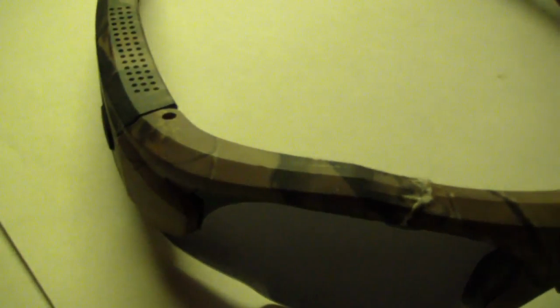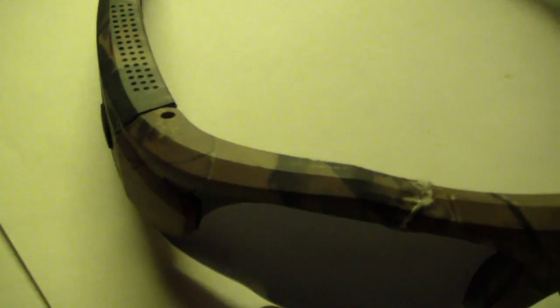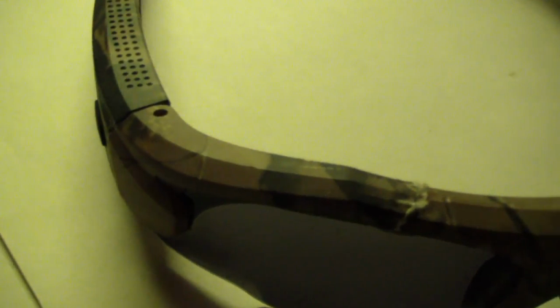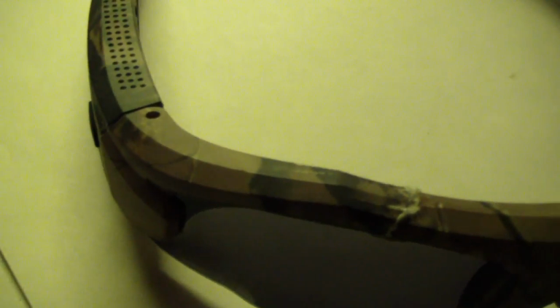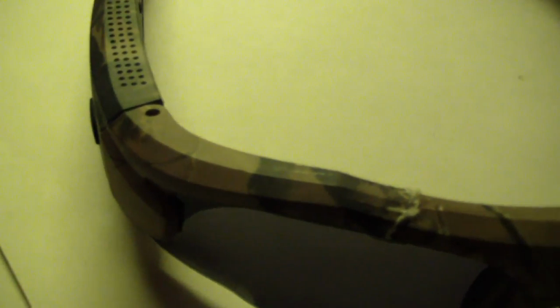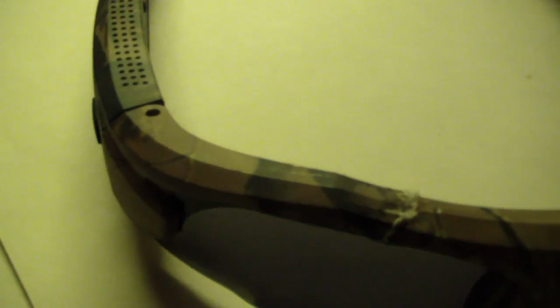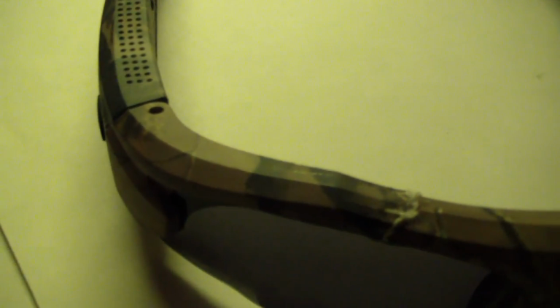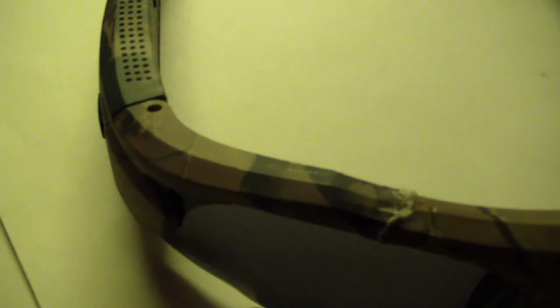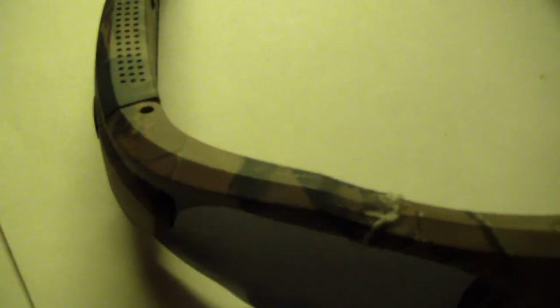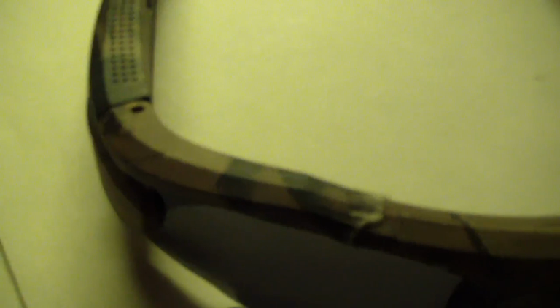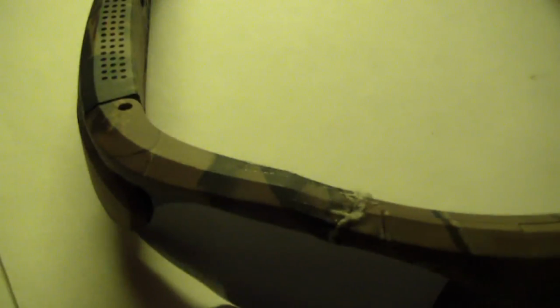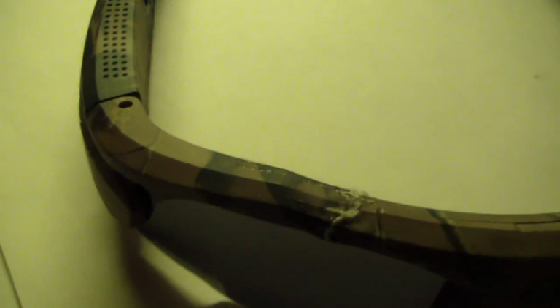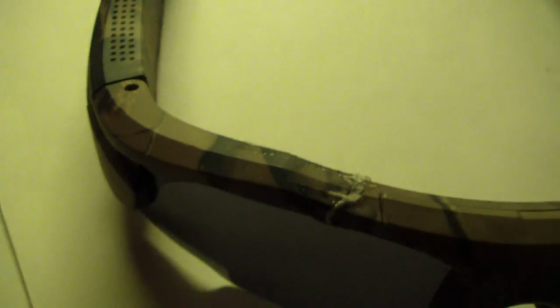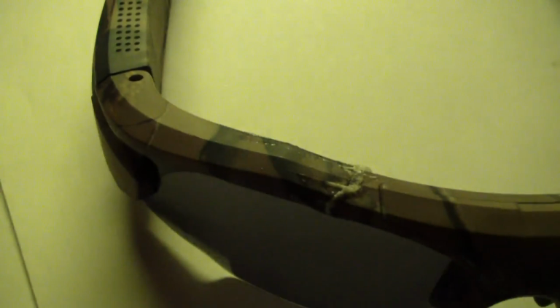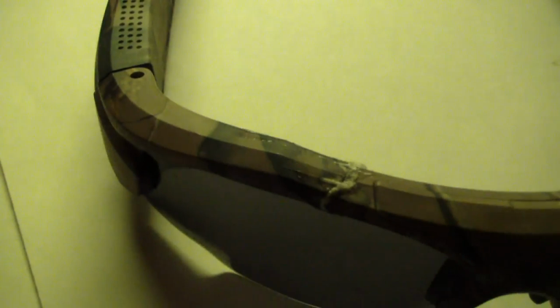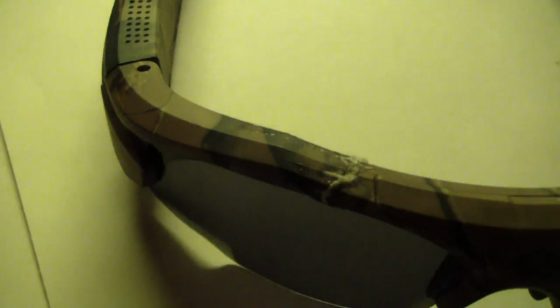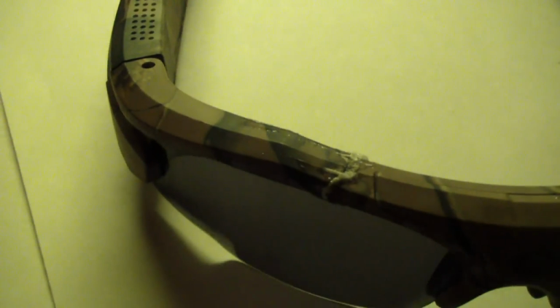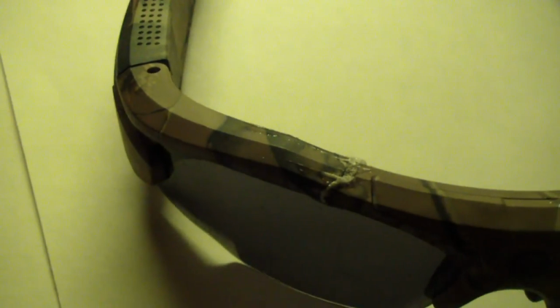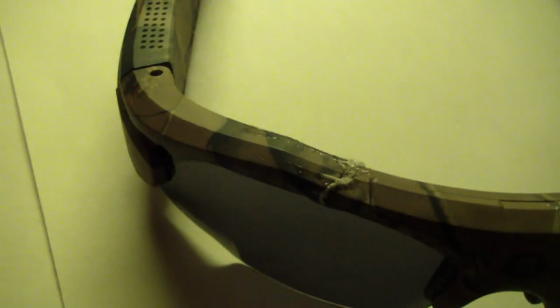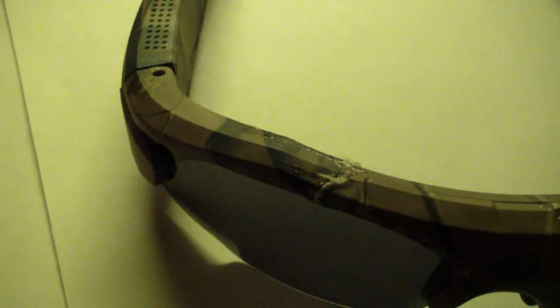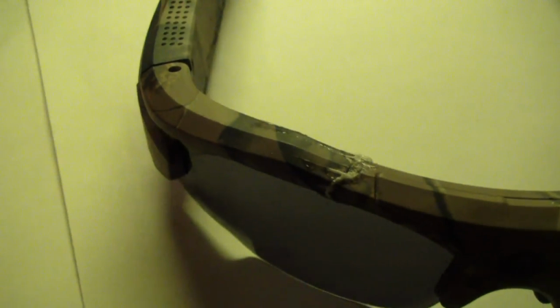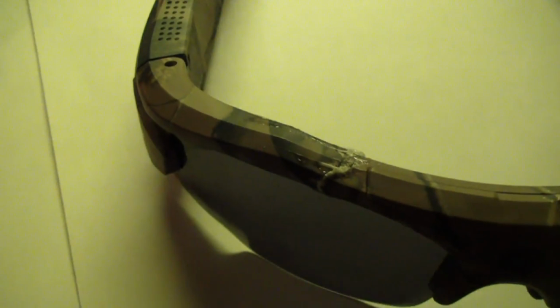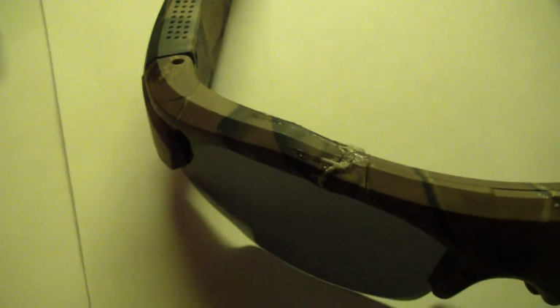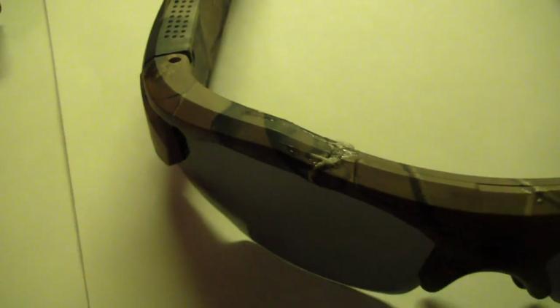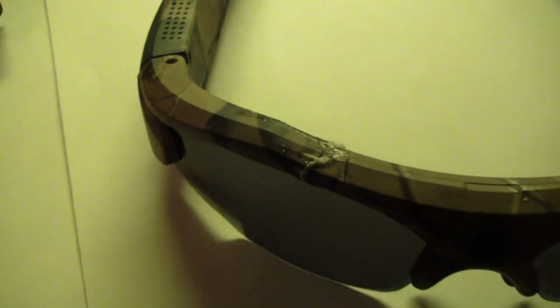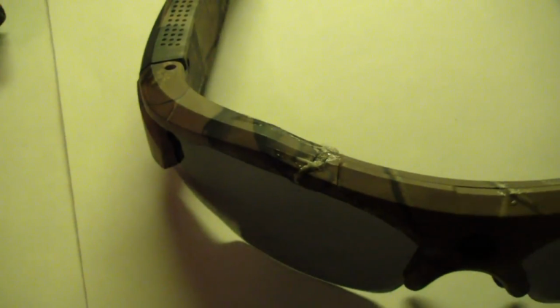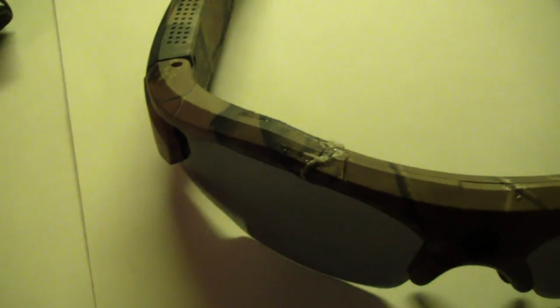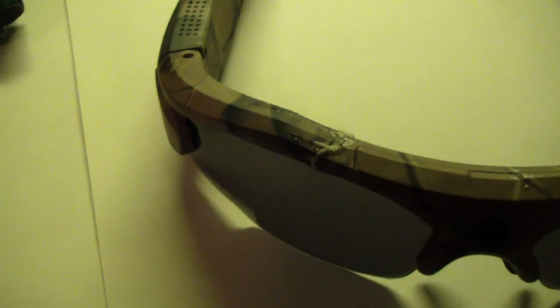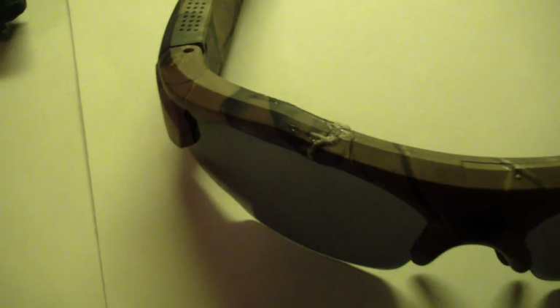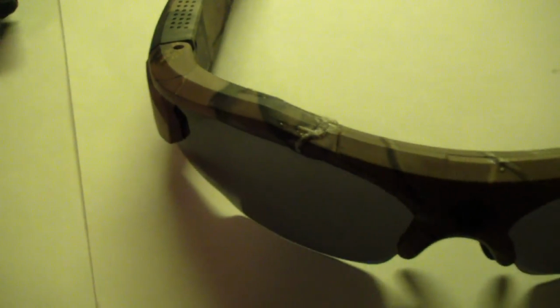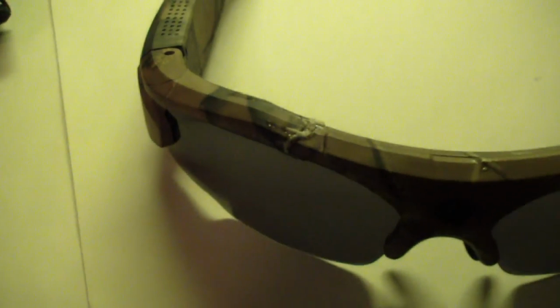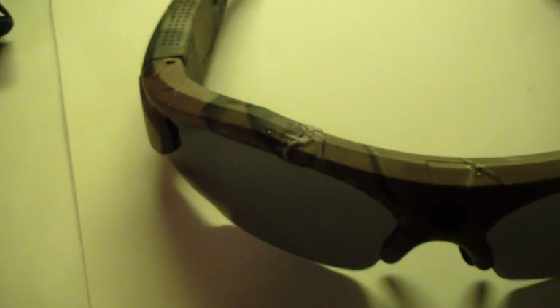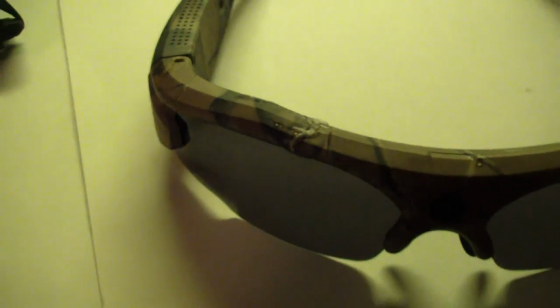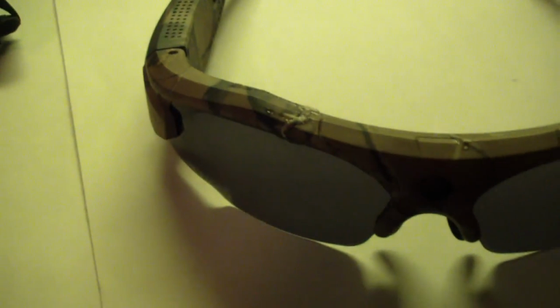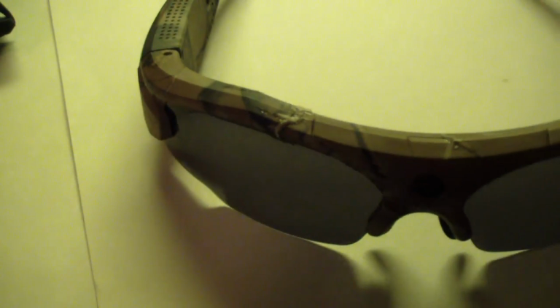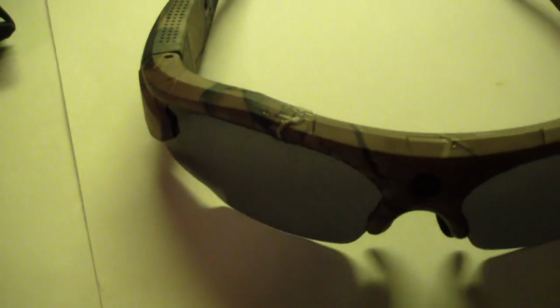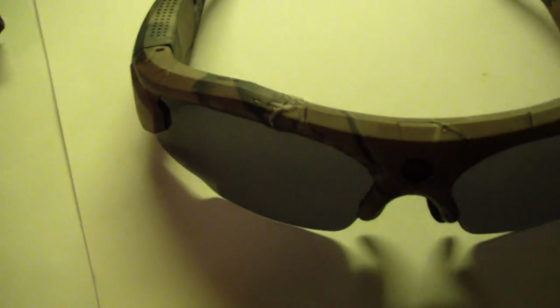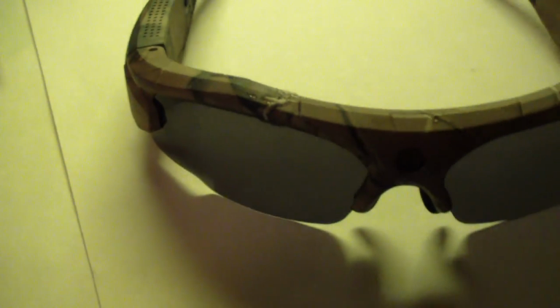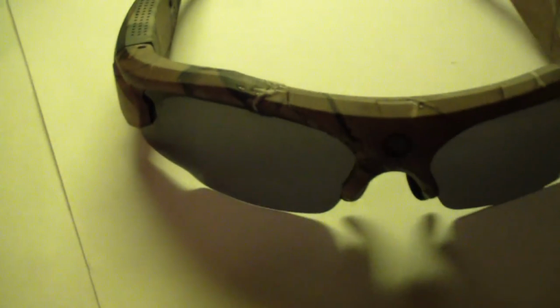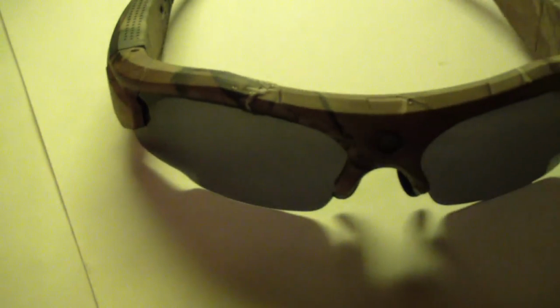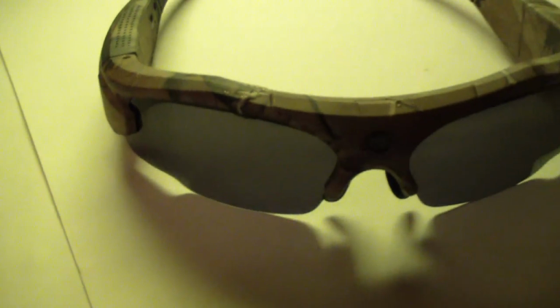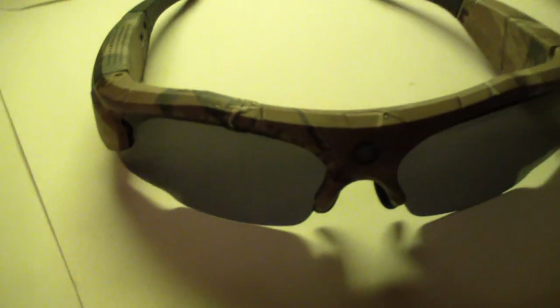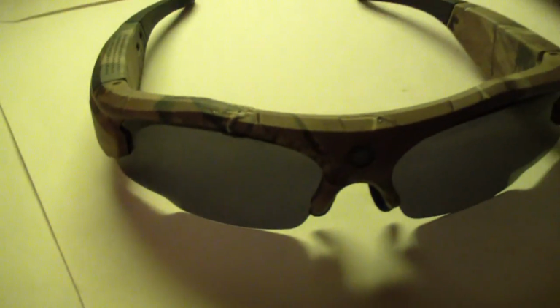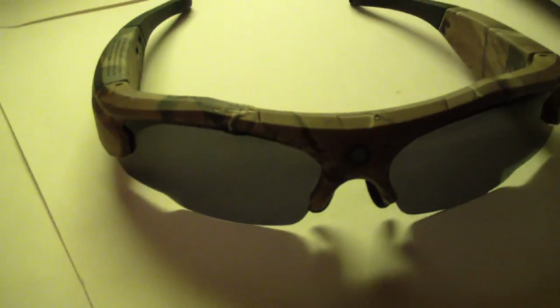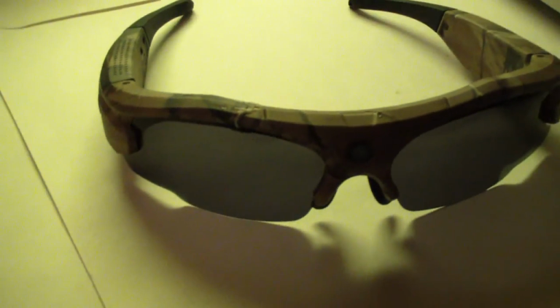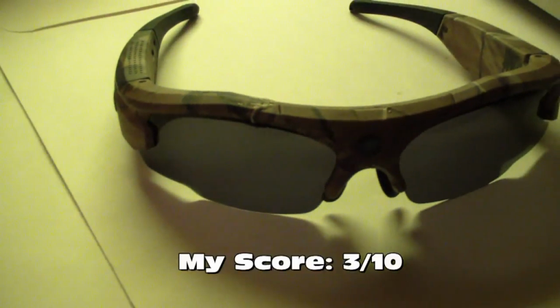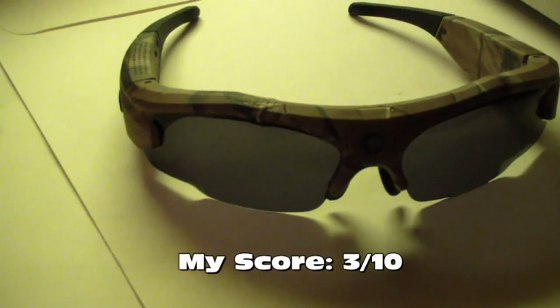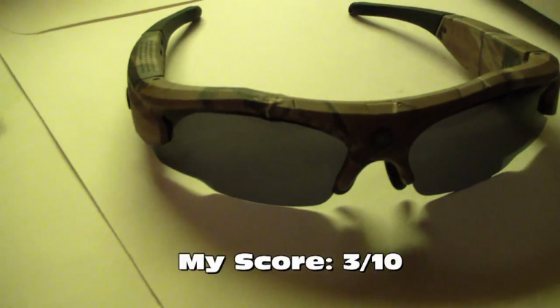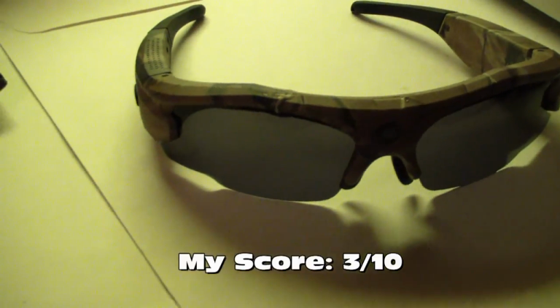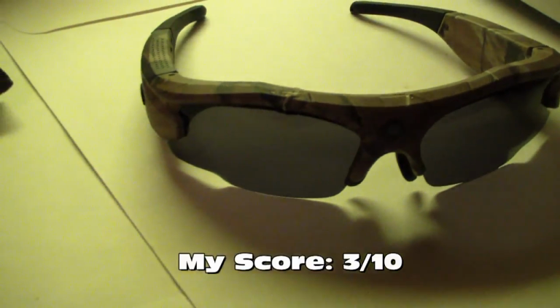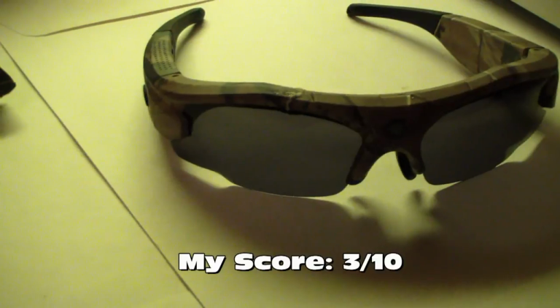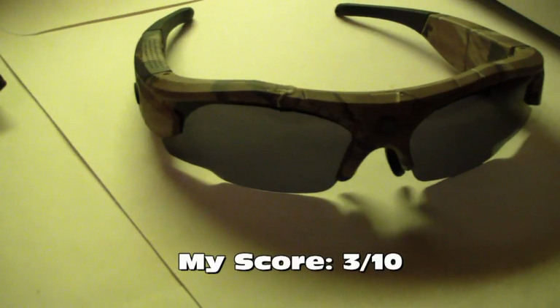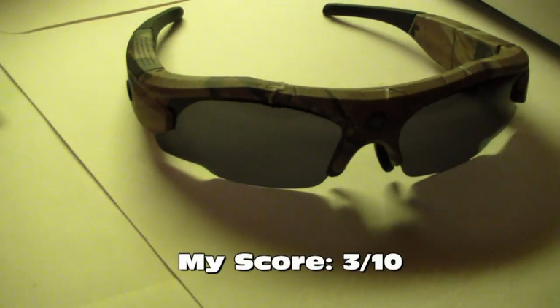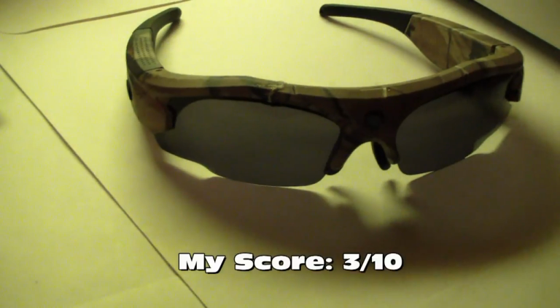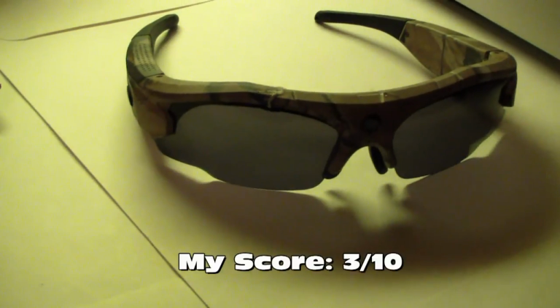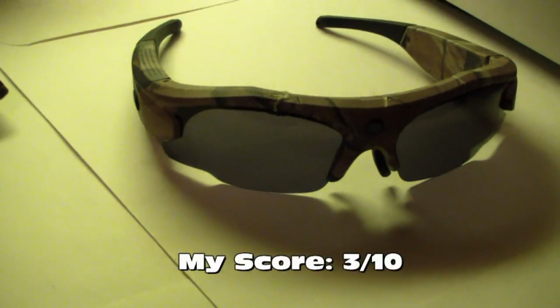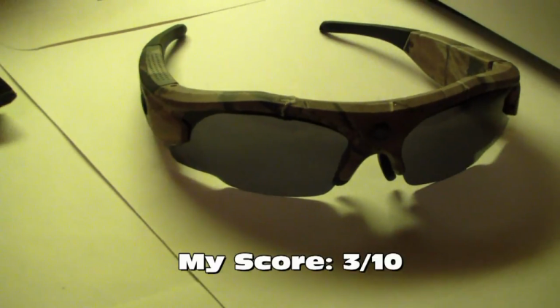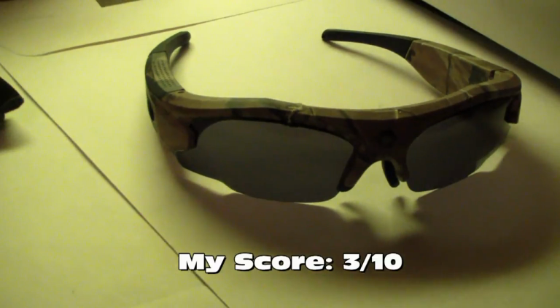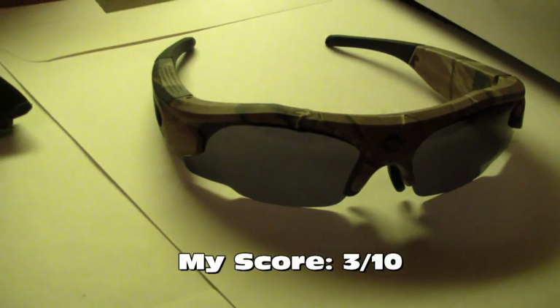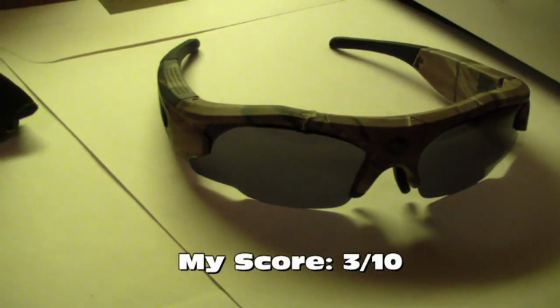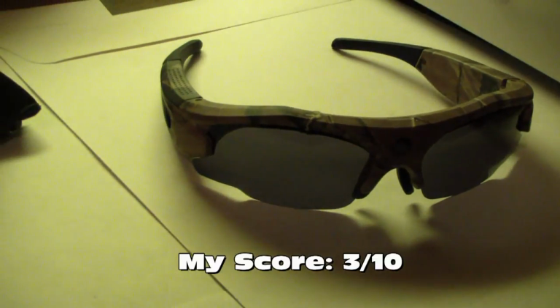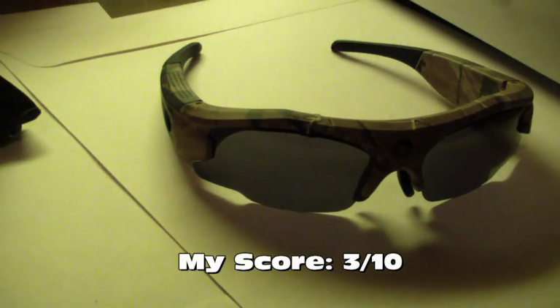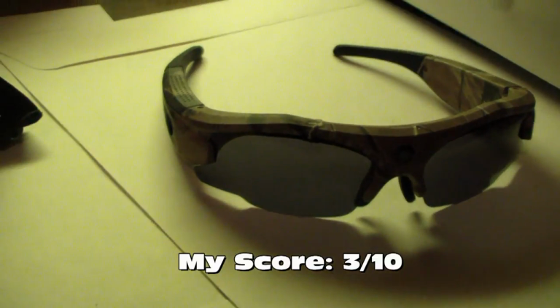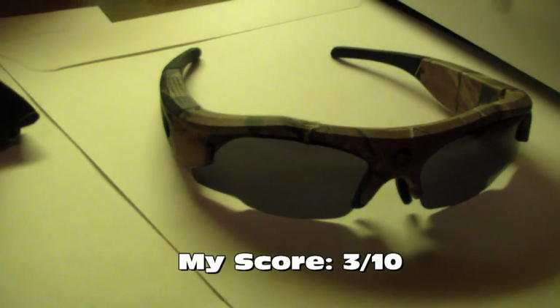Buyer beware, I guess. I would definitely not buy these again and I recommend whoever has them just be very, very careful with them. Alright, that's all I gotta say.